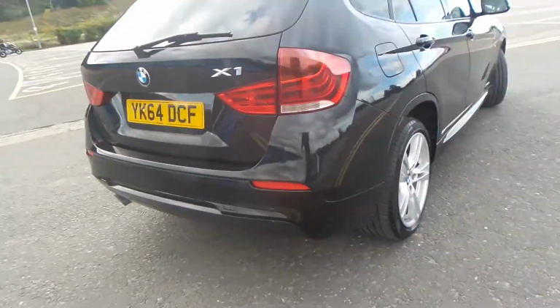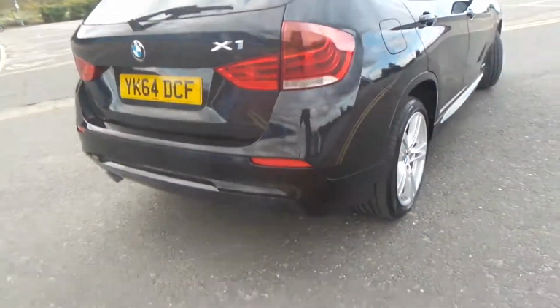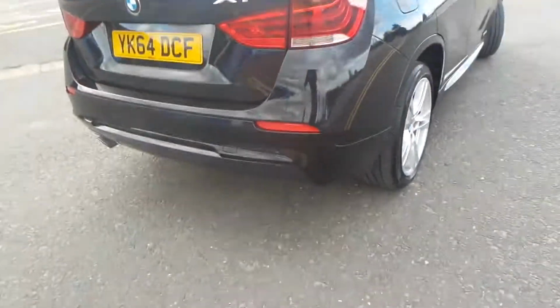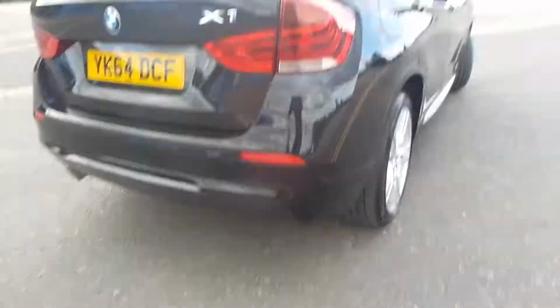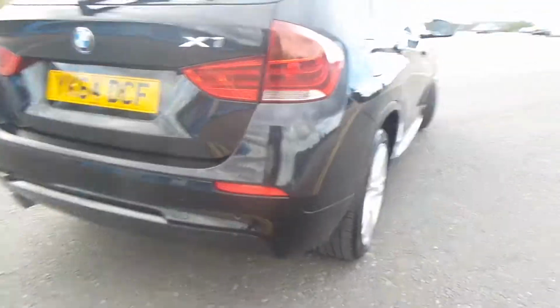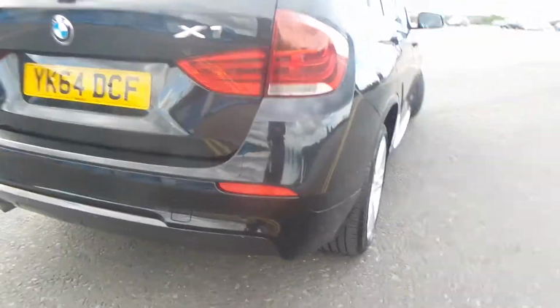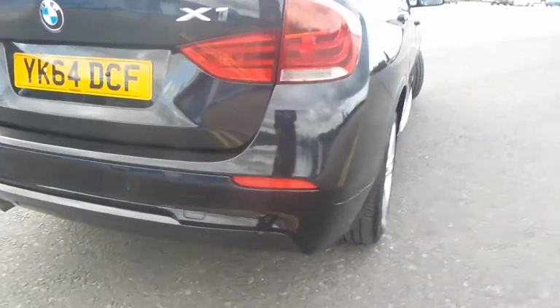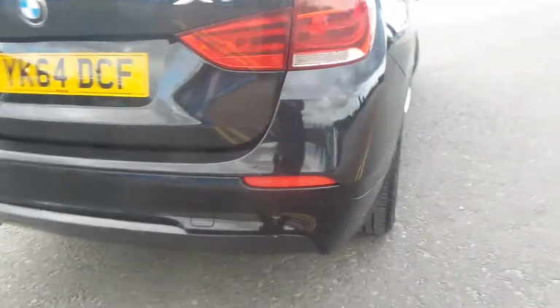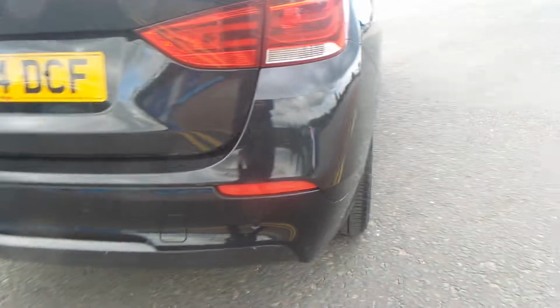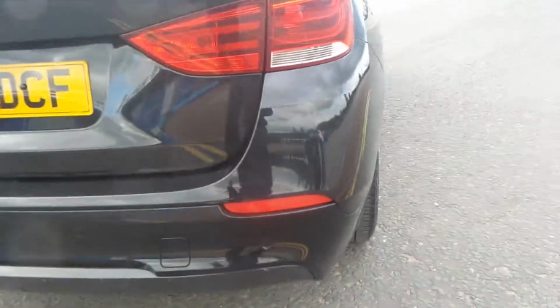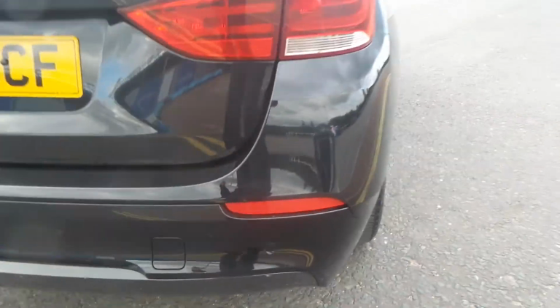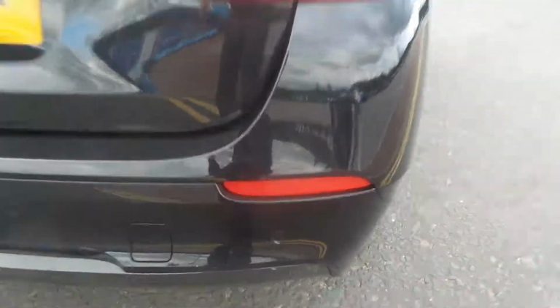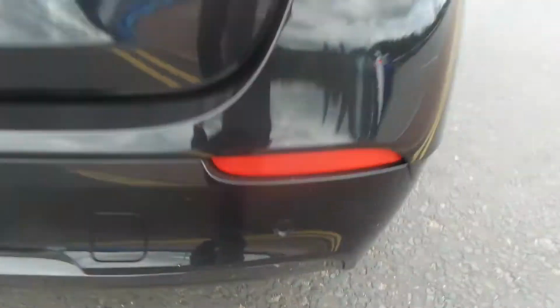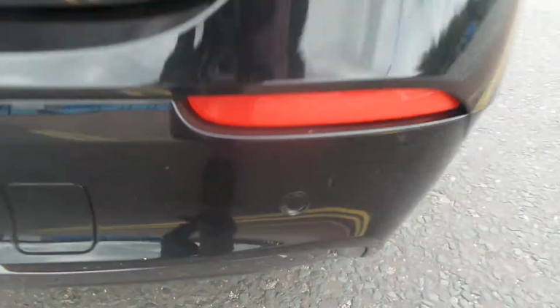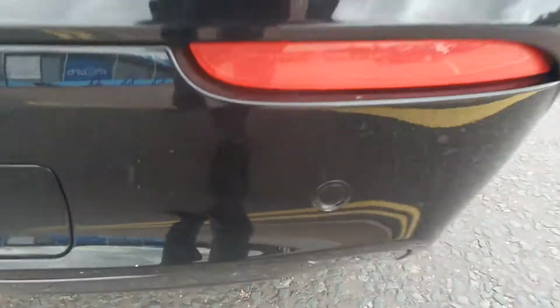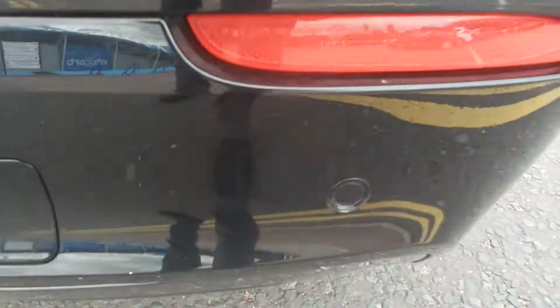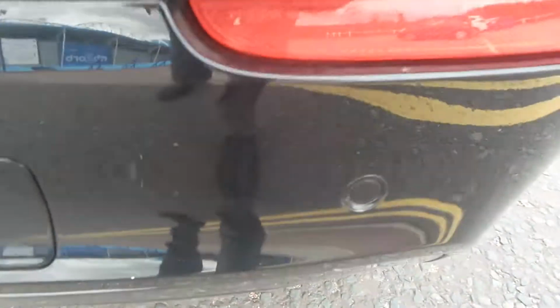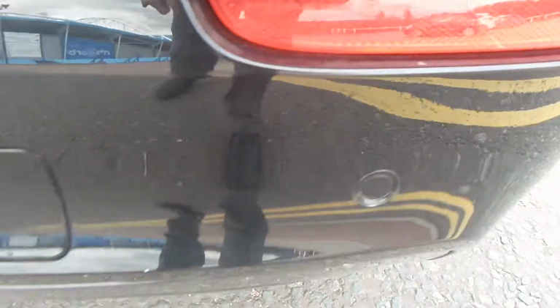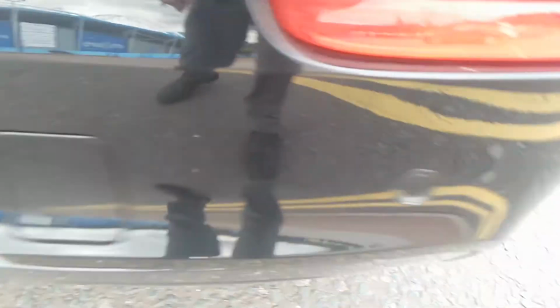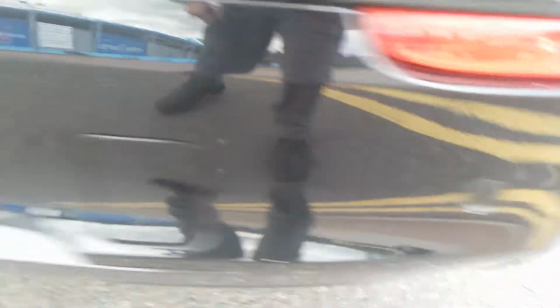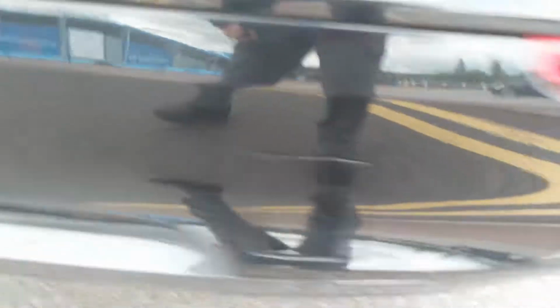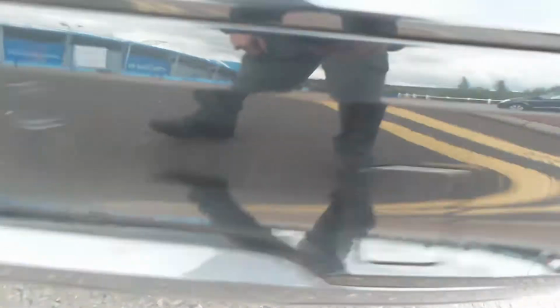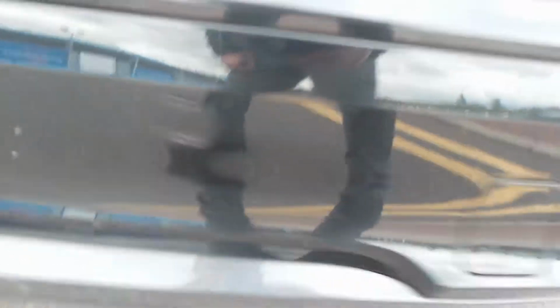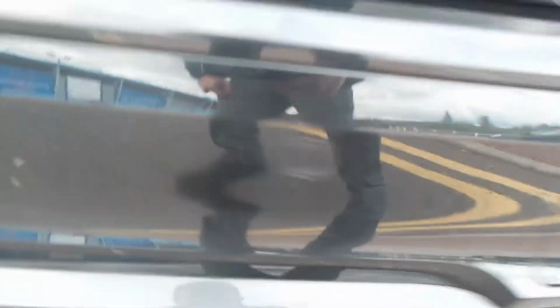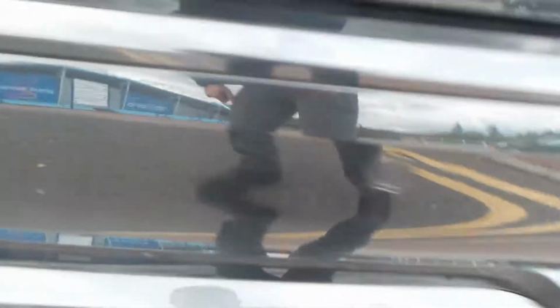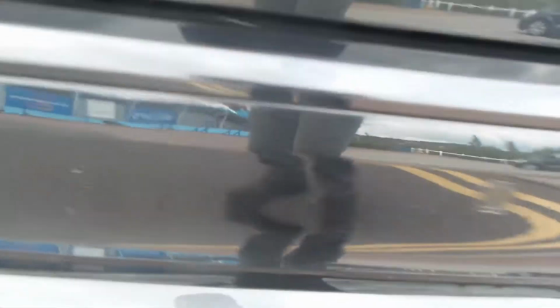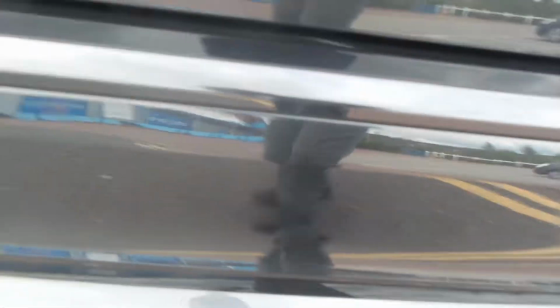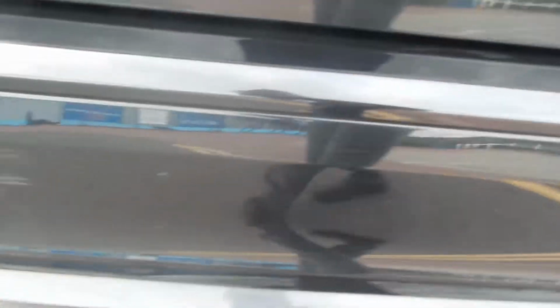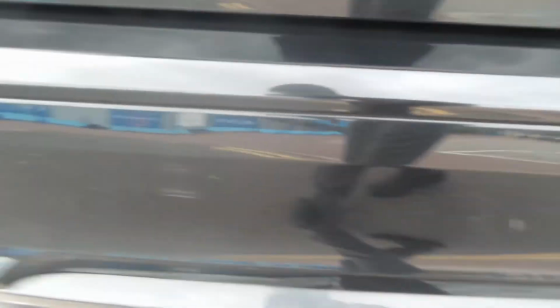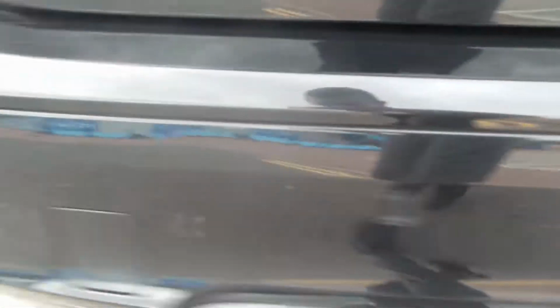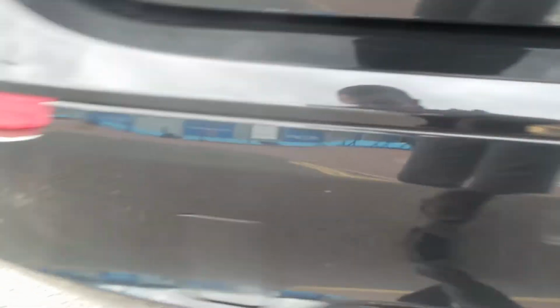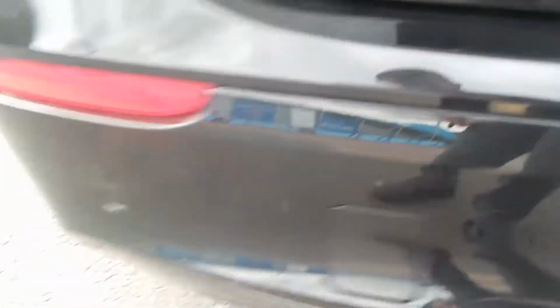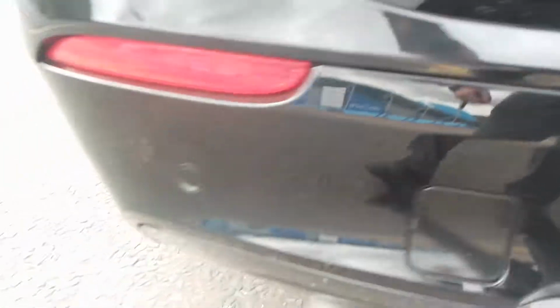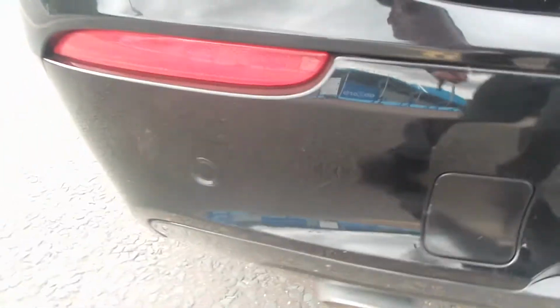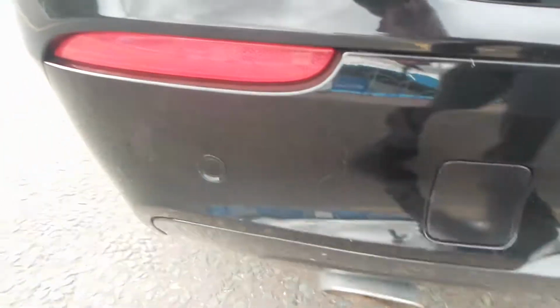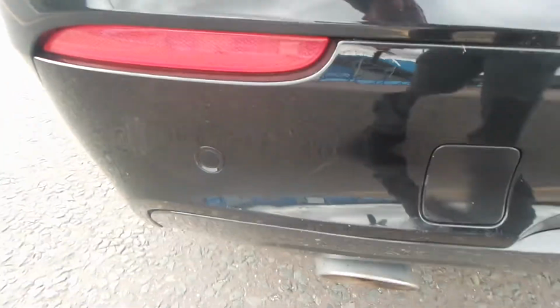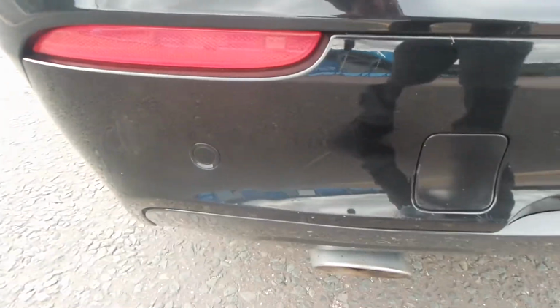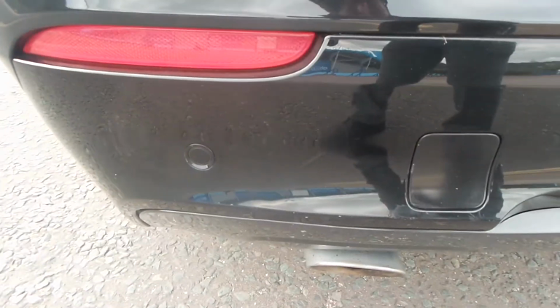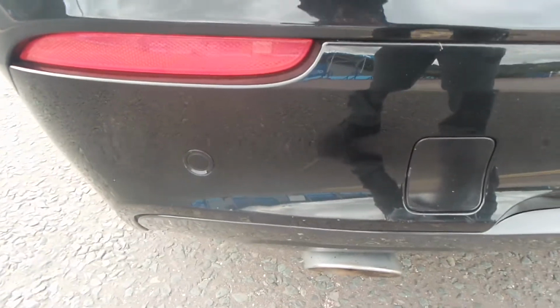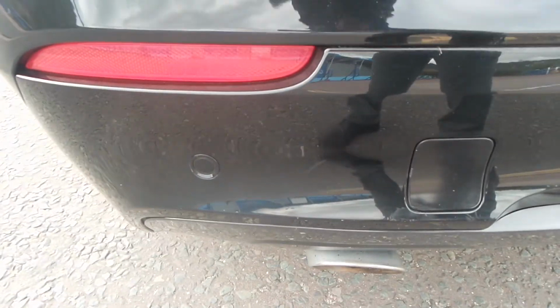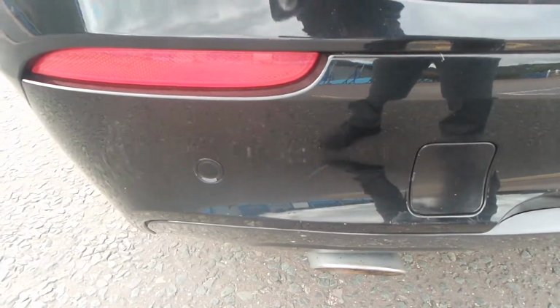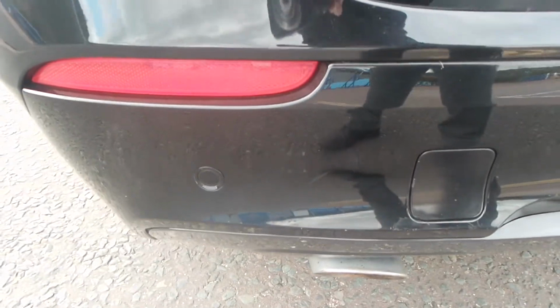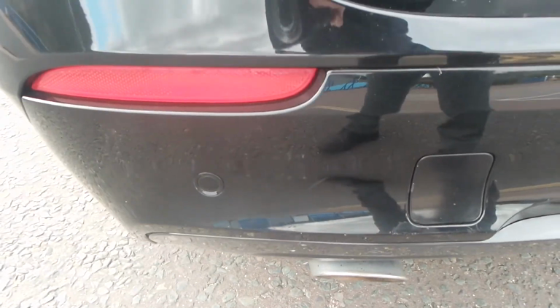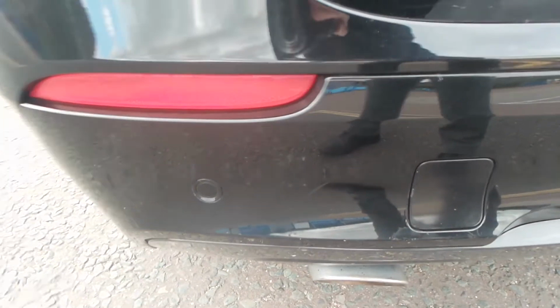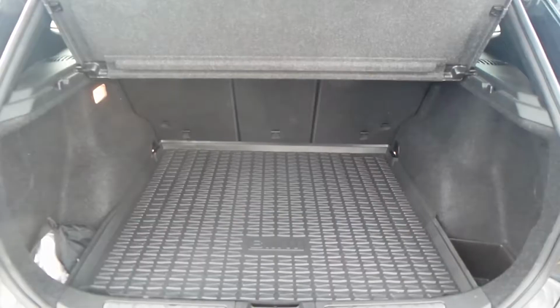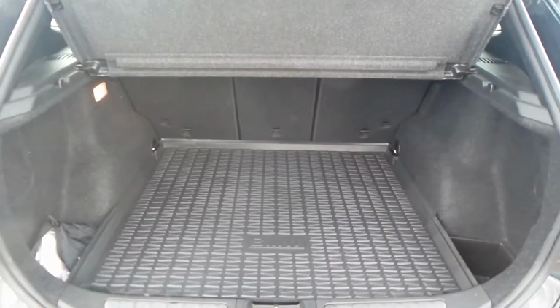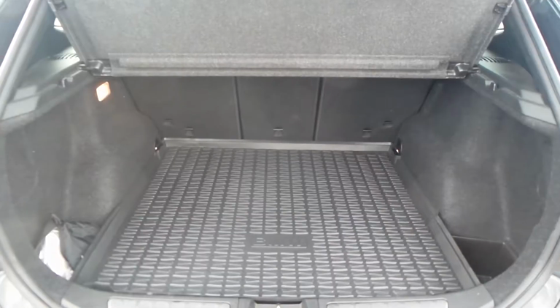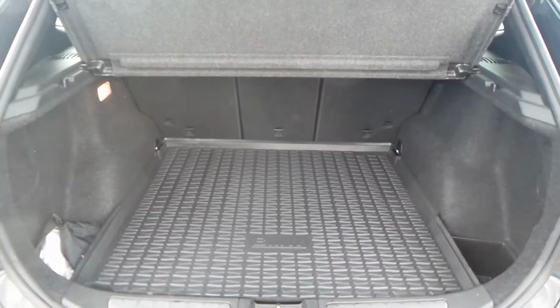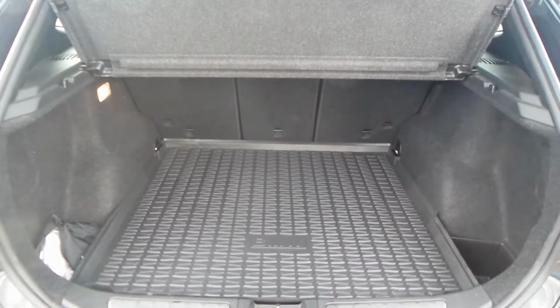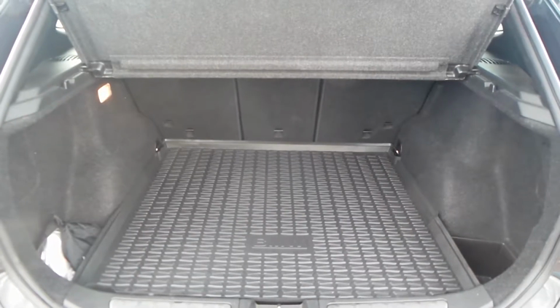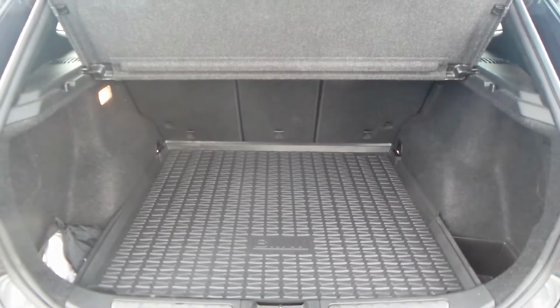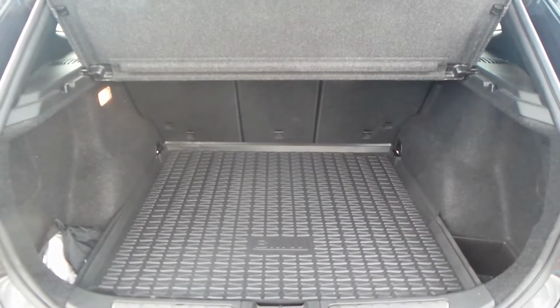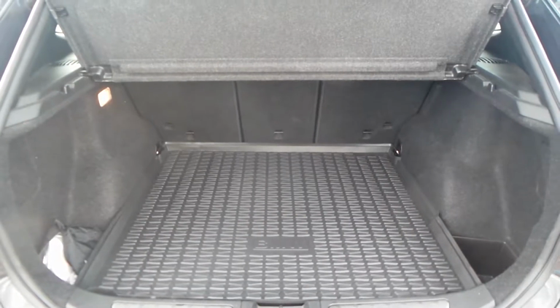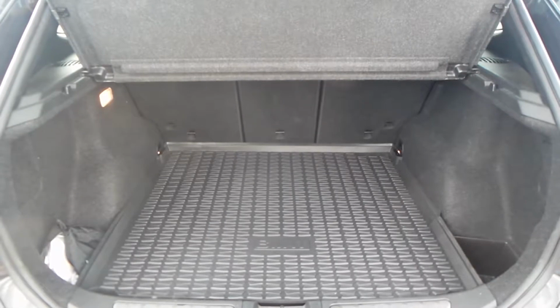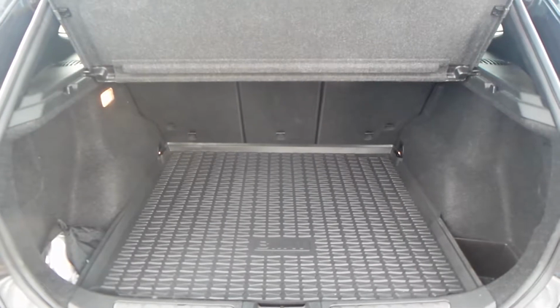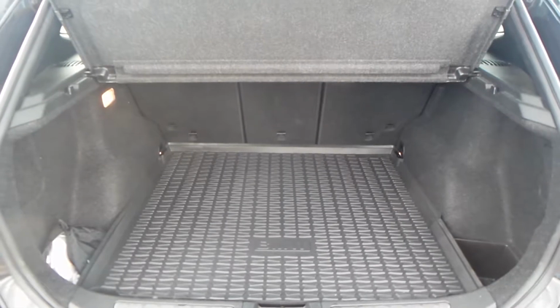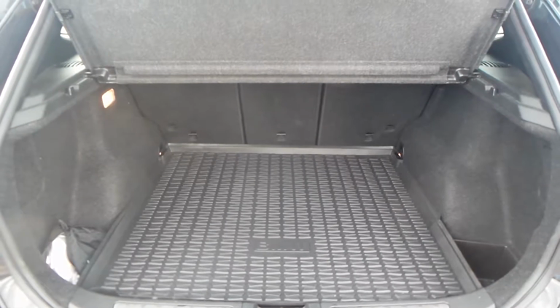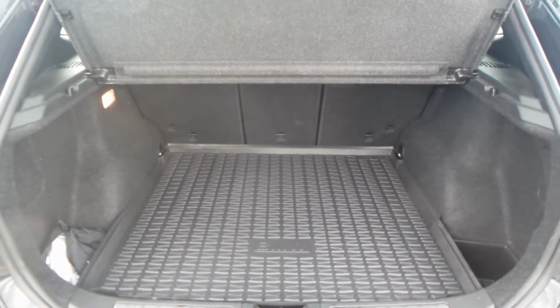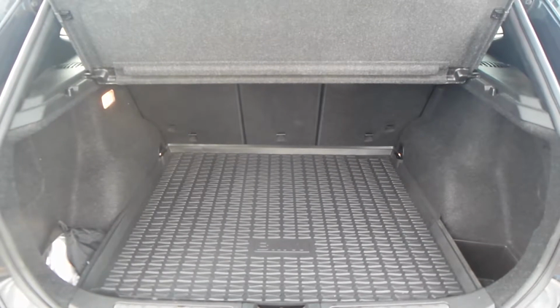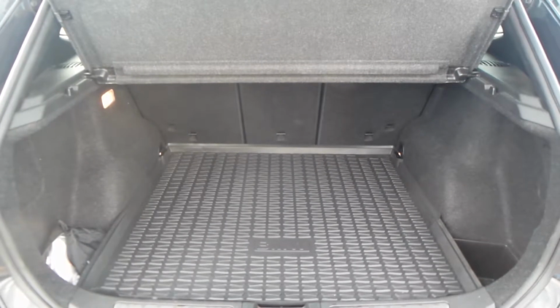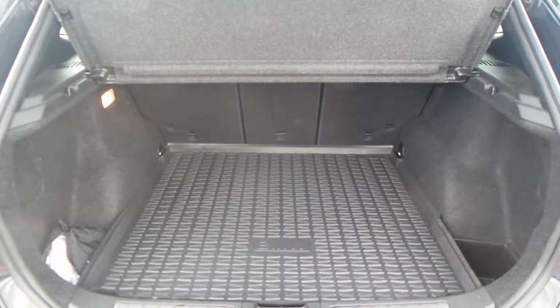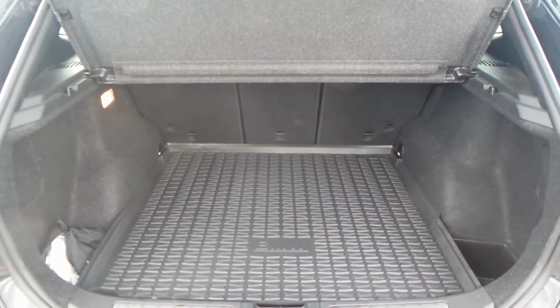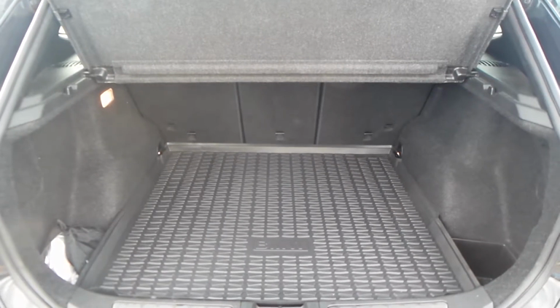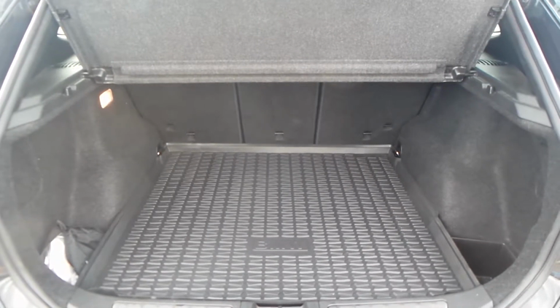To the rear of the vehicle, you do have parking sensors, and you have a really good boot size with the vehicle too.